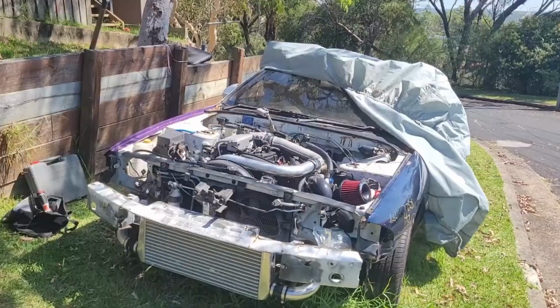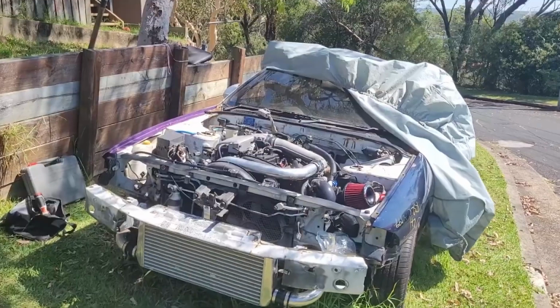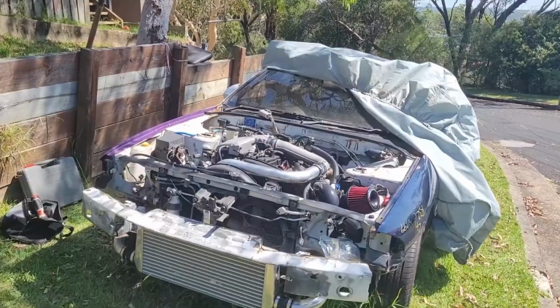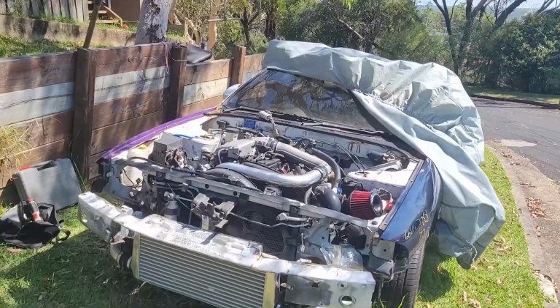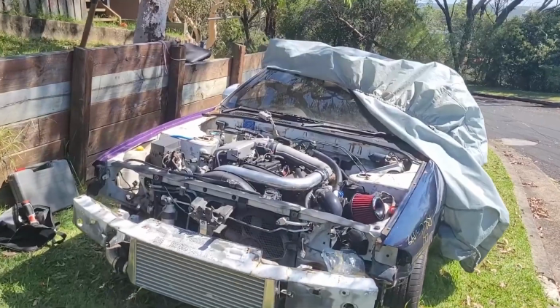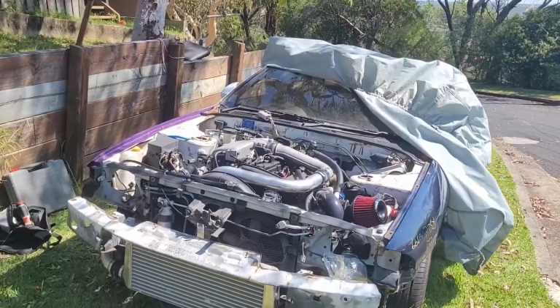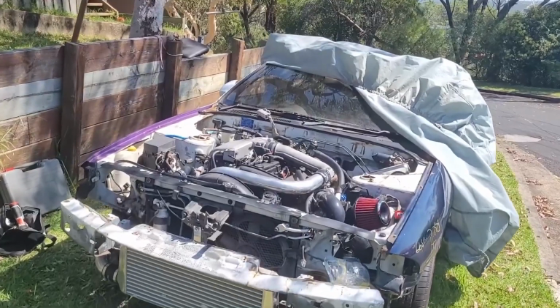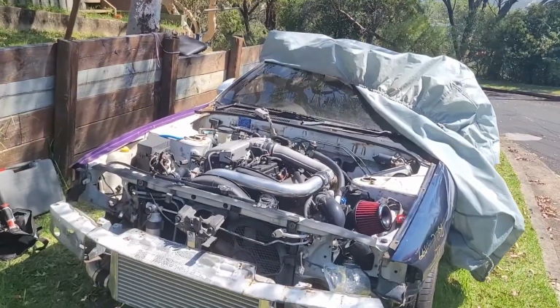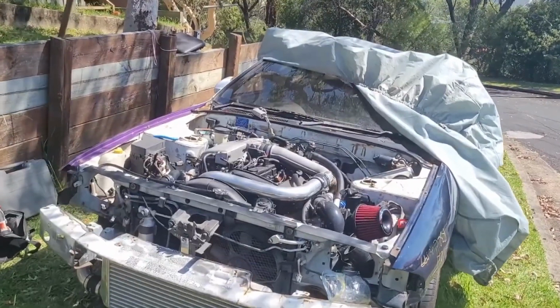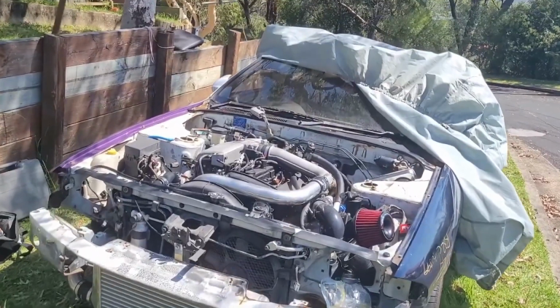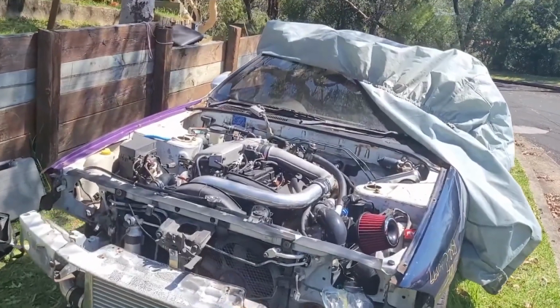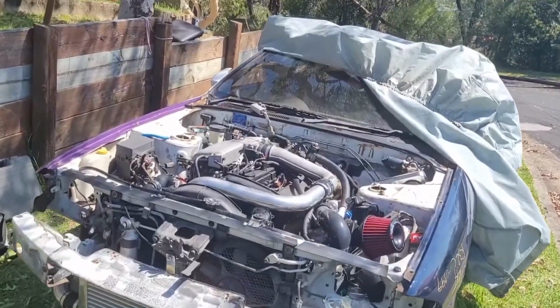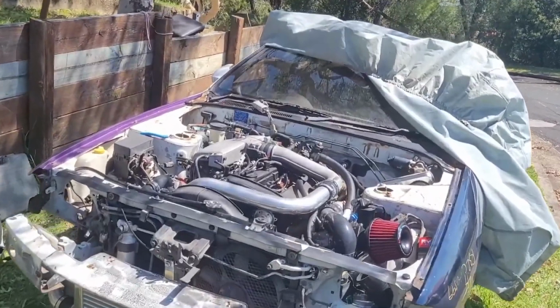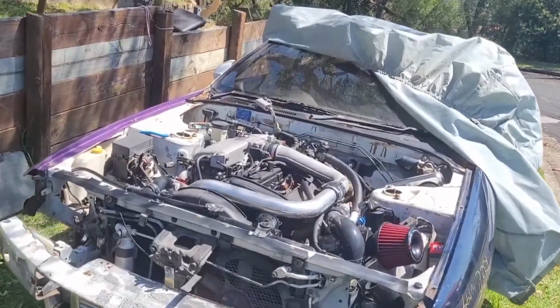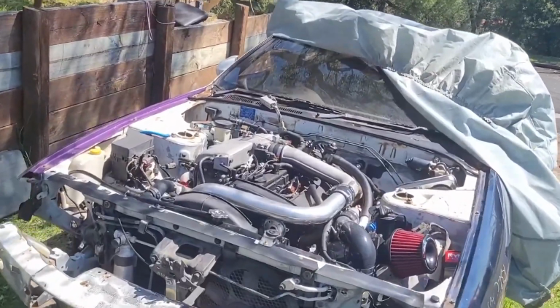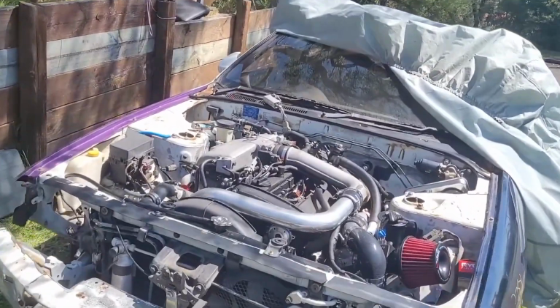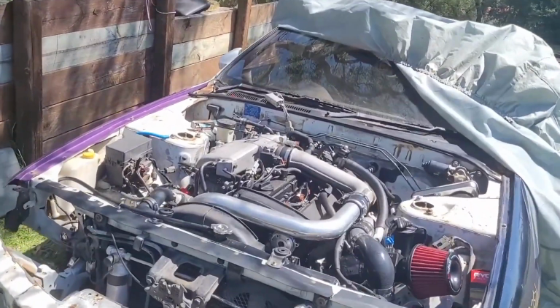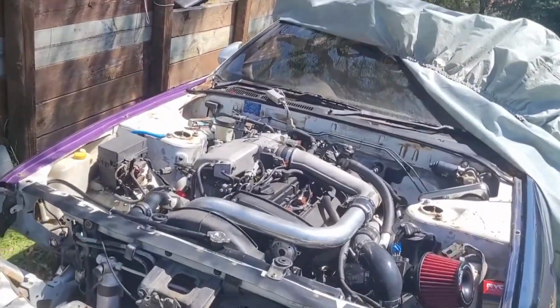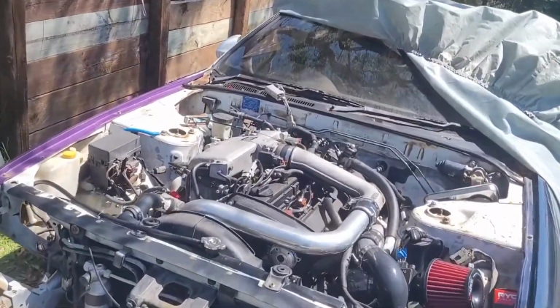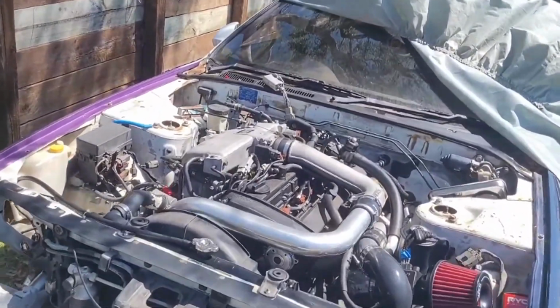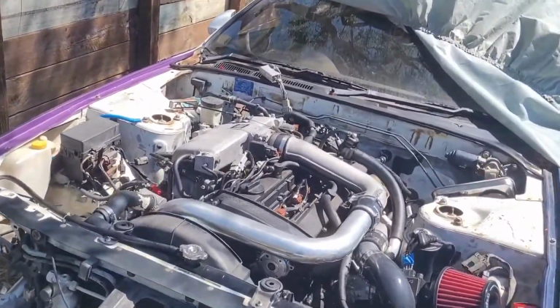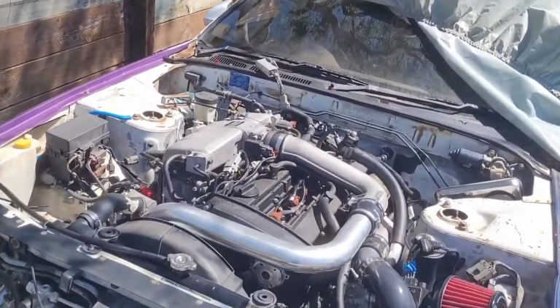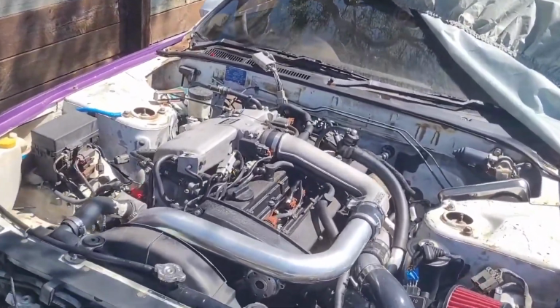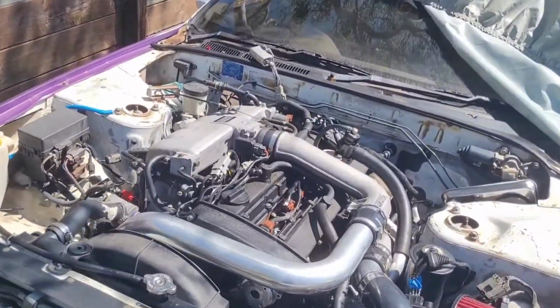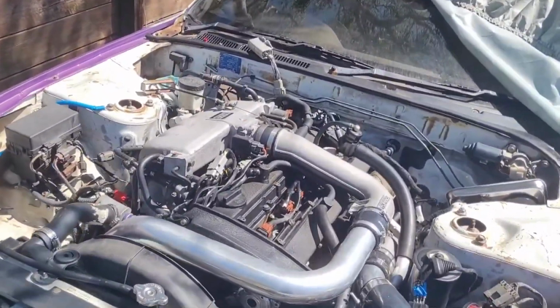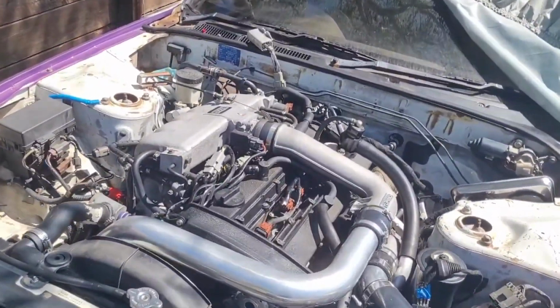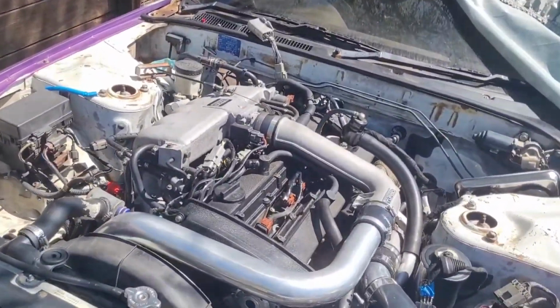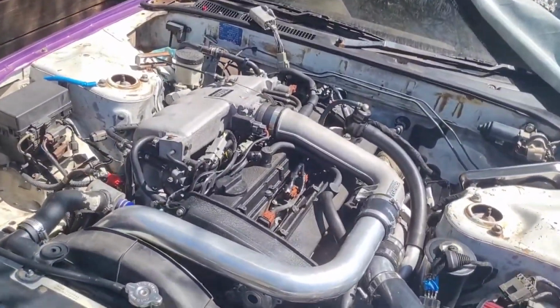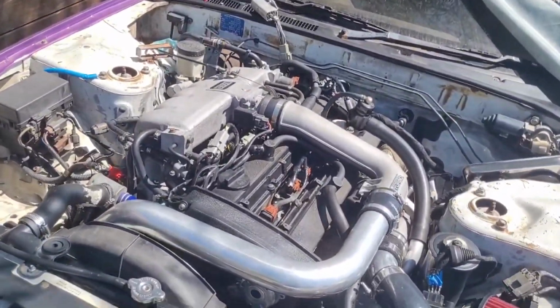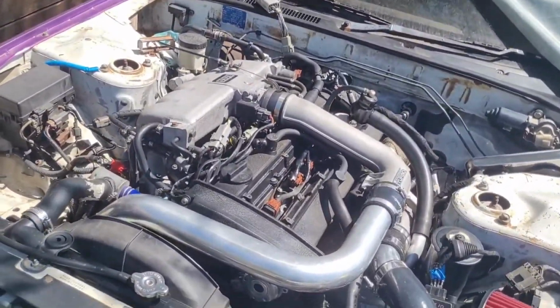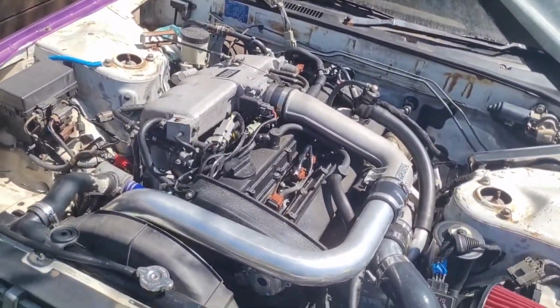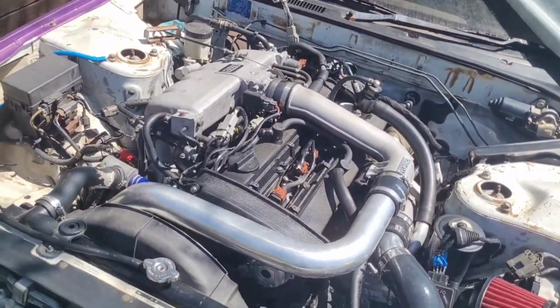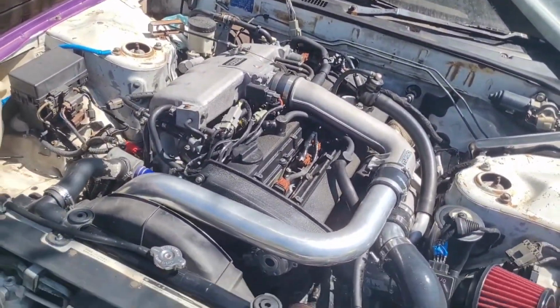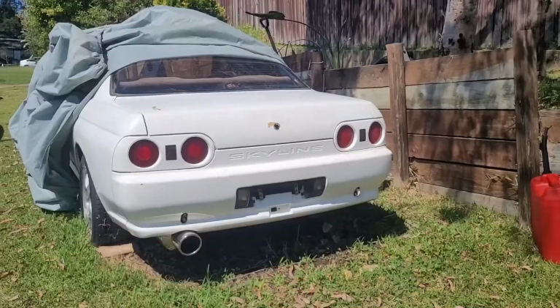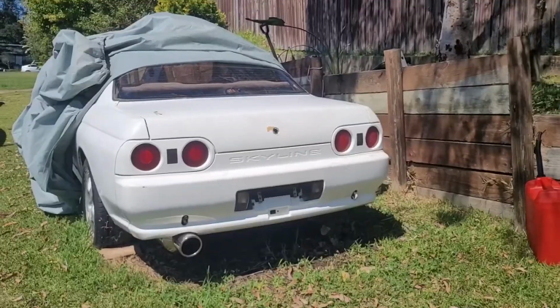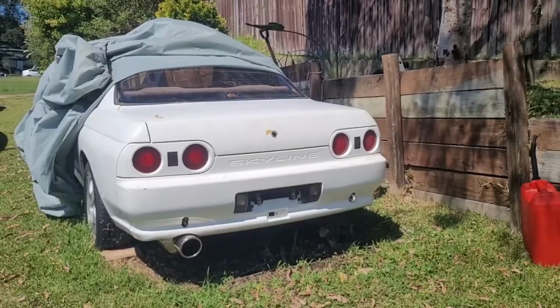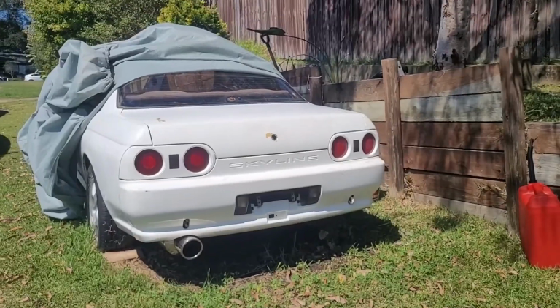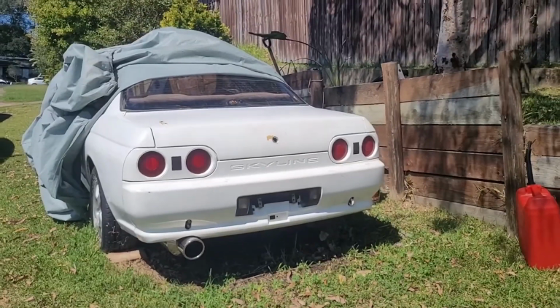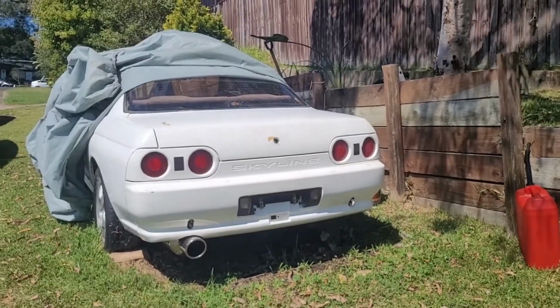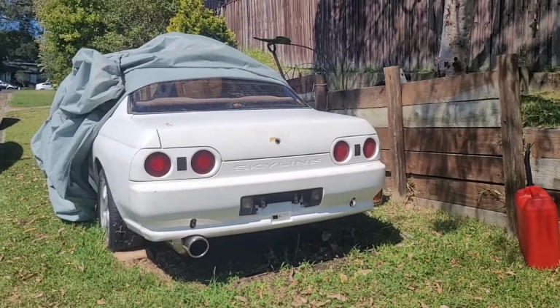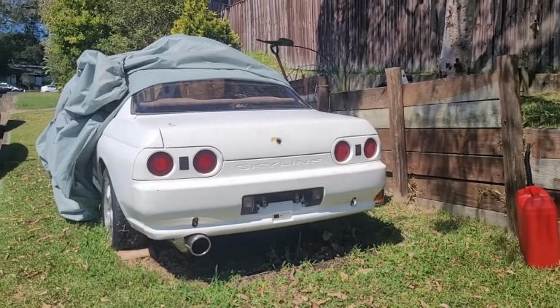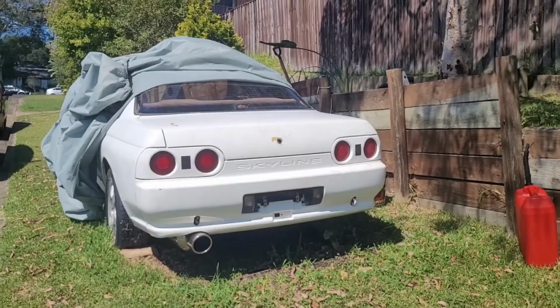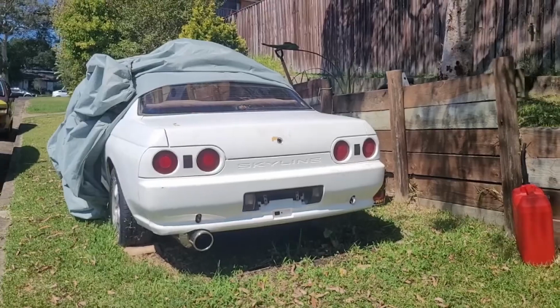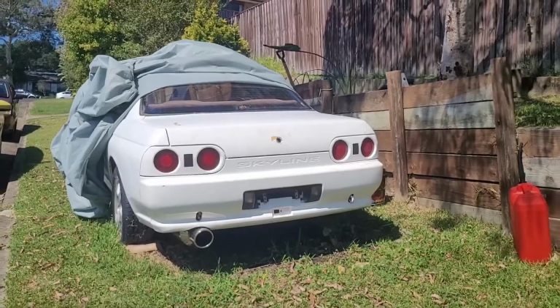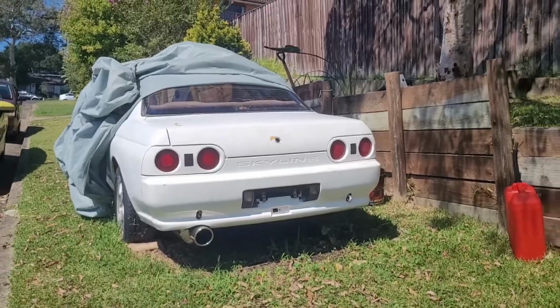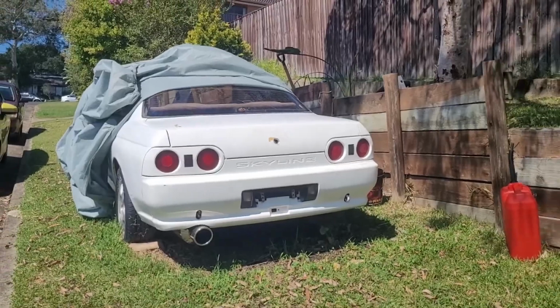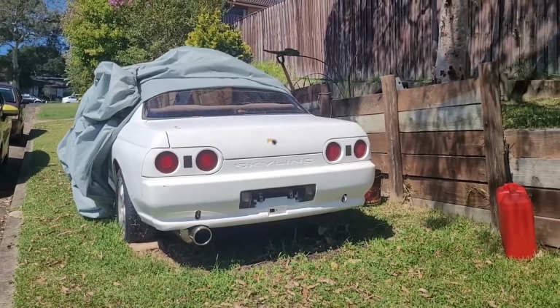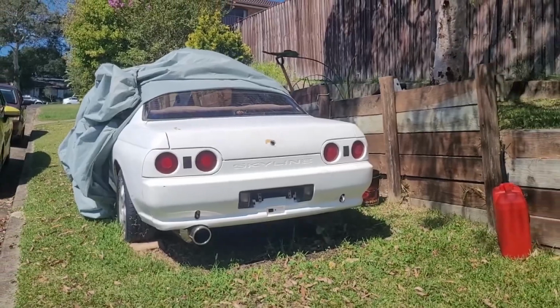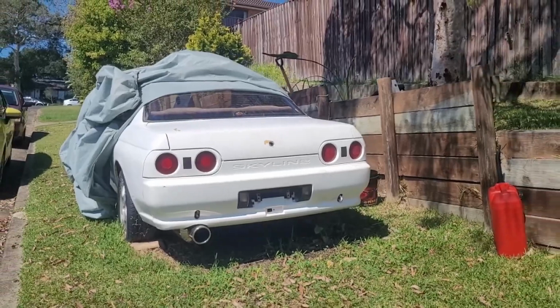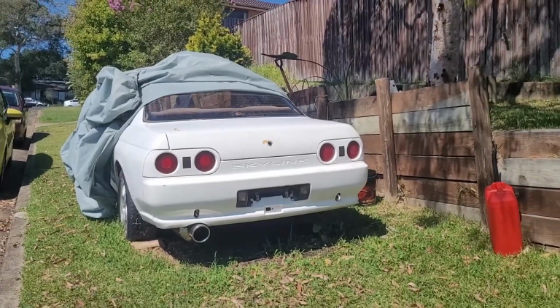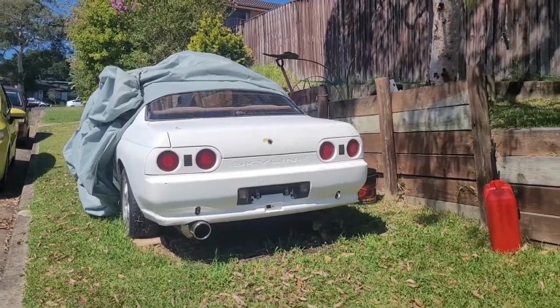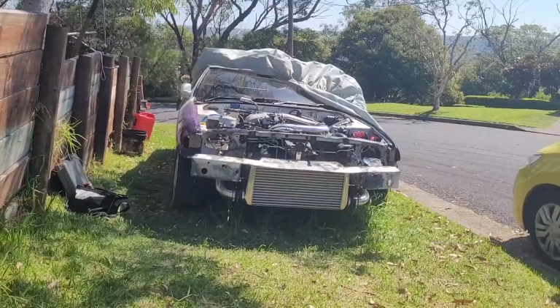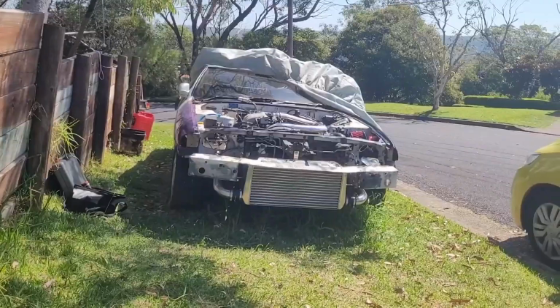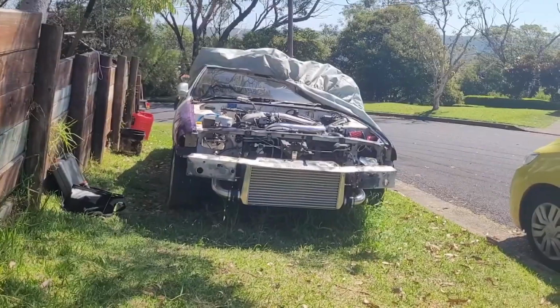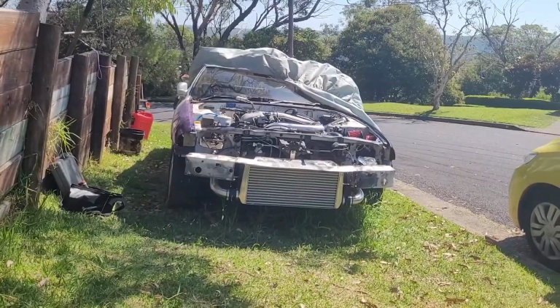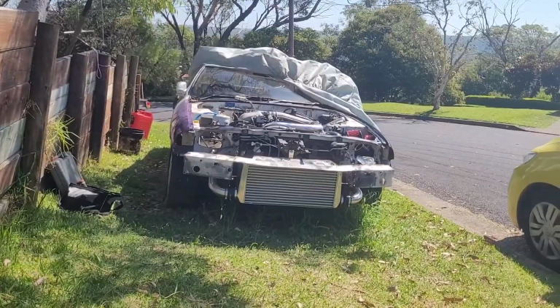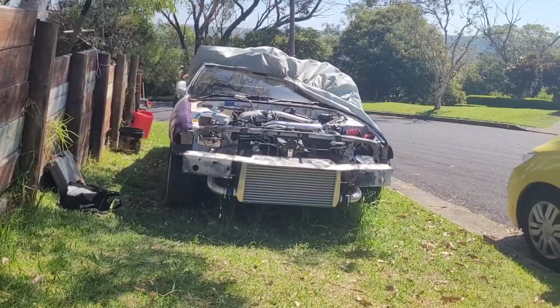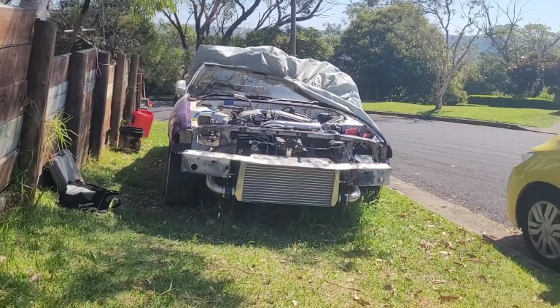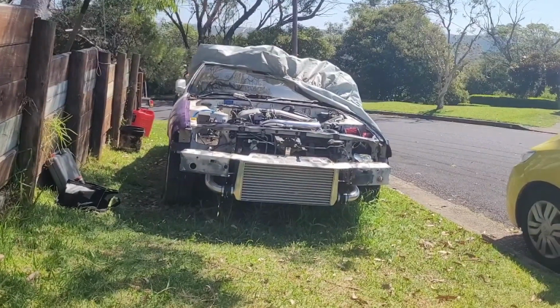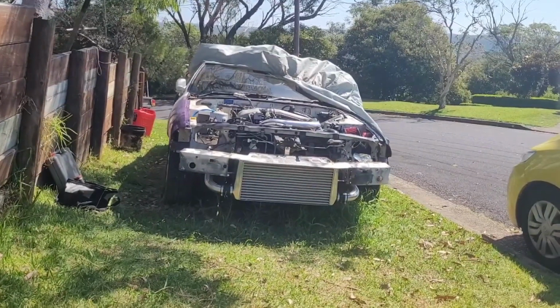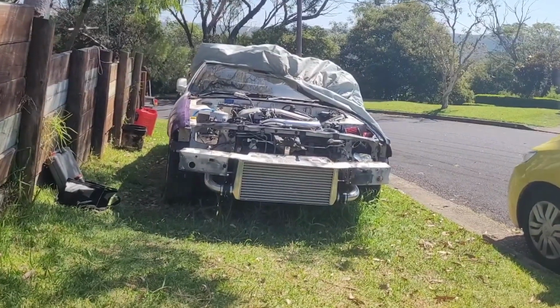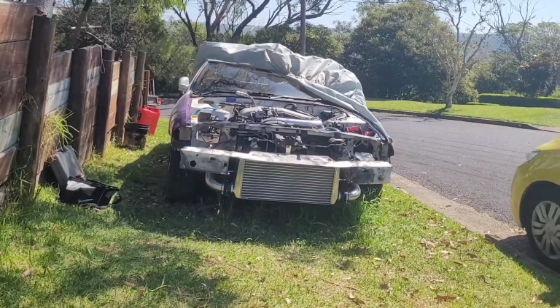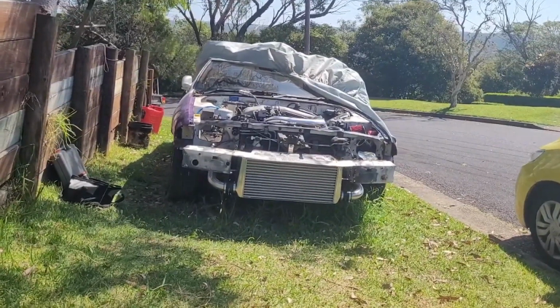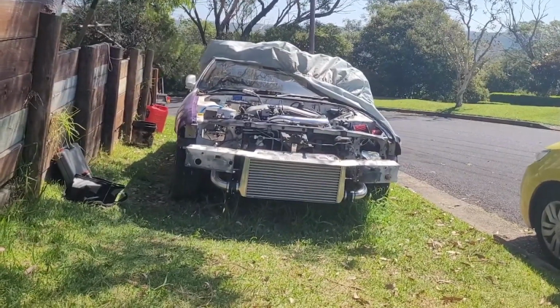G'day, update on the Skyline today. I've been updating the journey on my TikTok page, which is Oscar Breaks Cars, same as this channel.